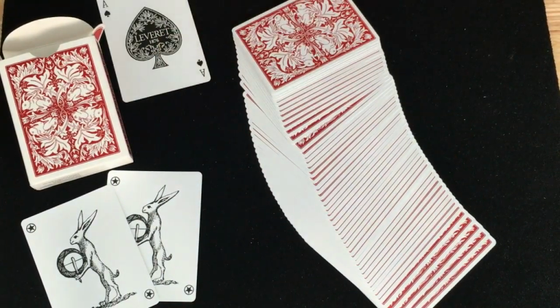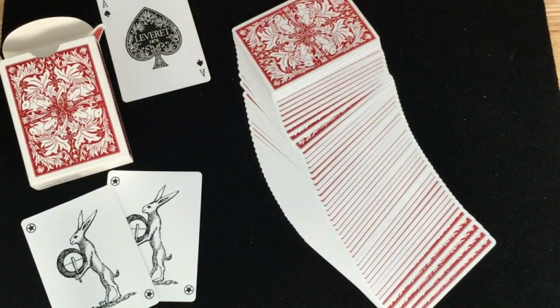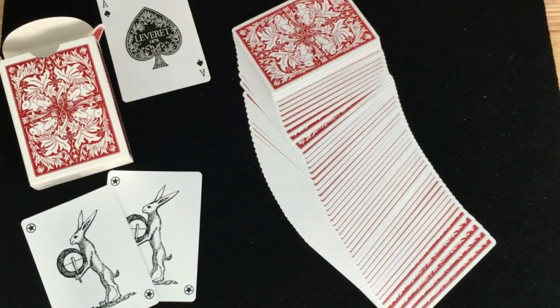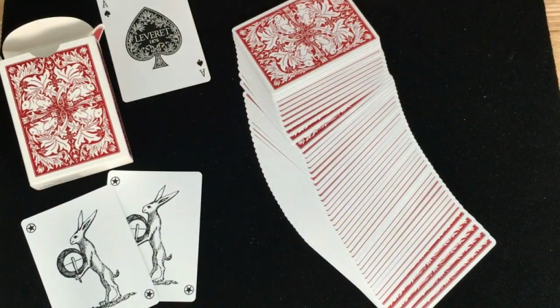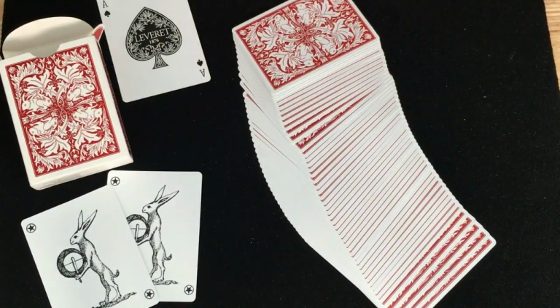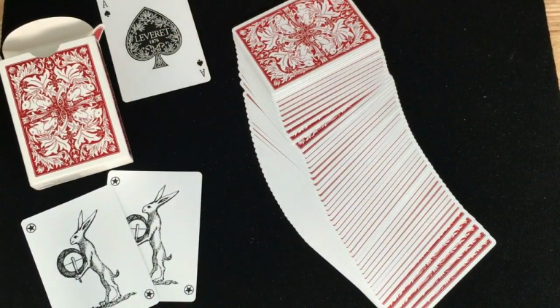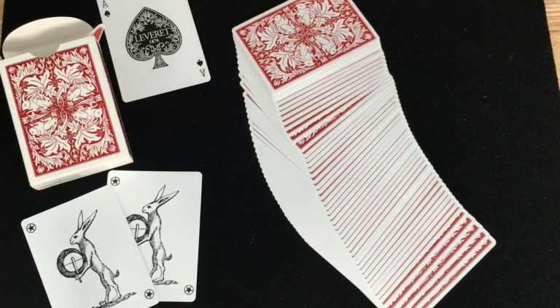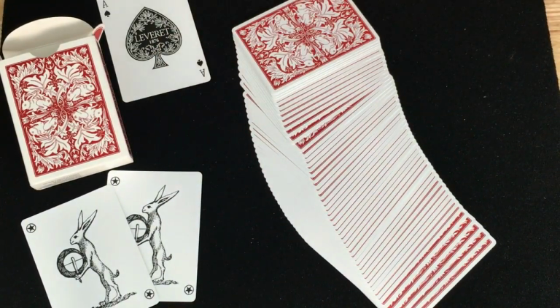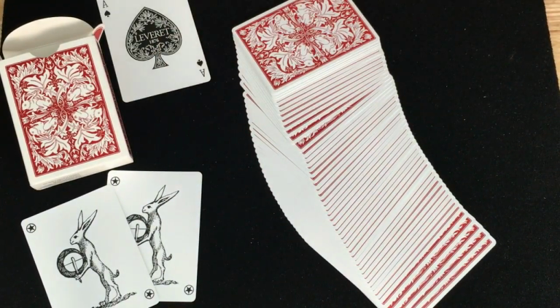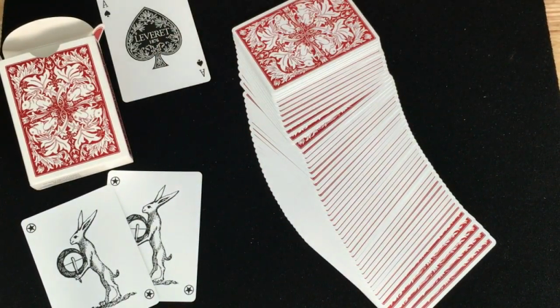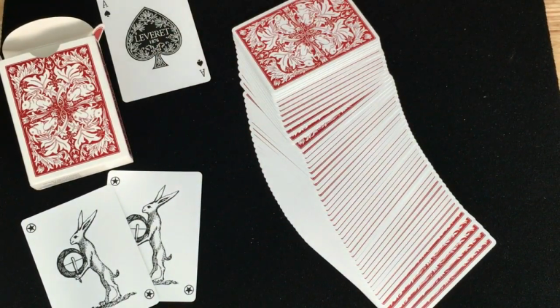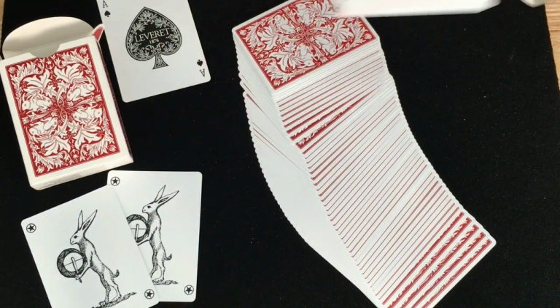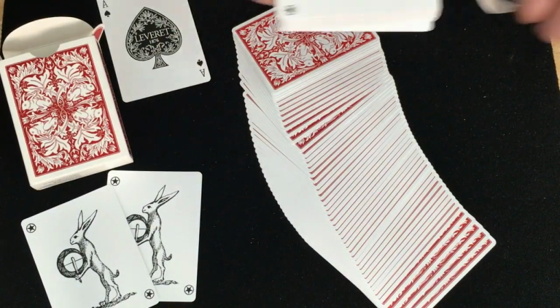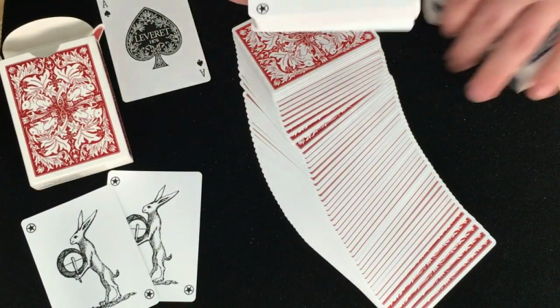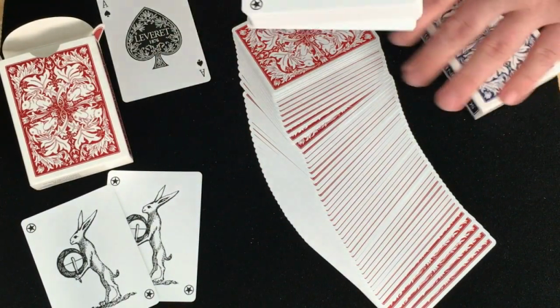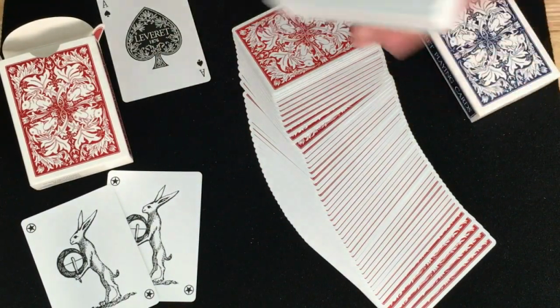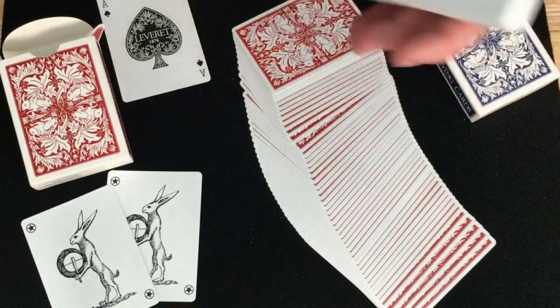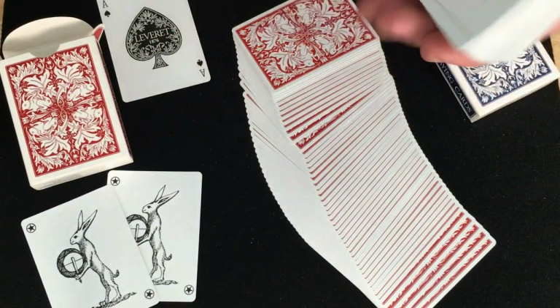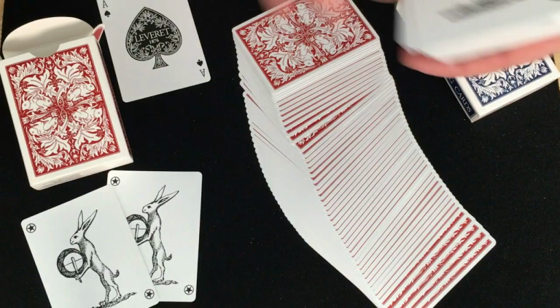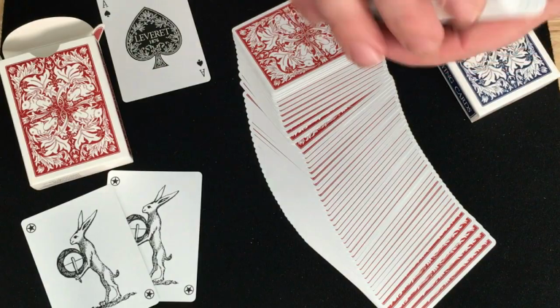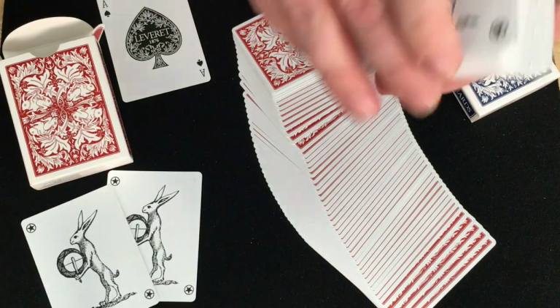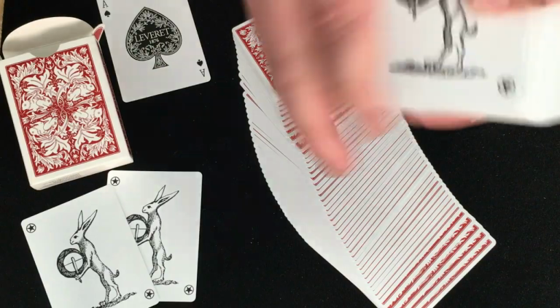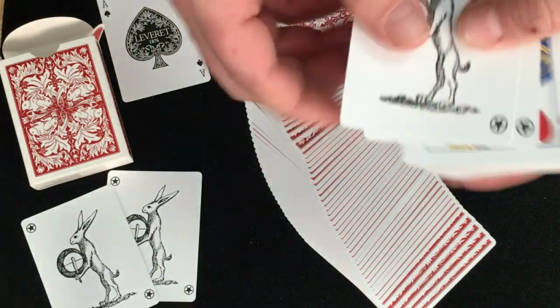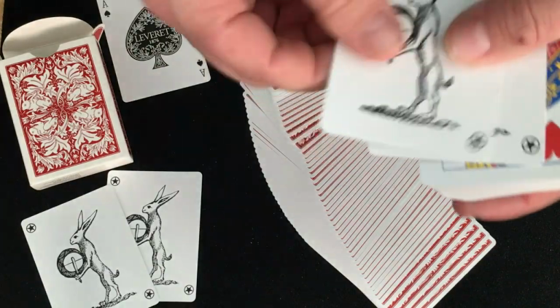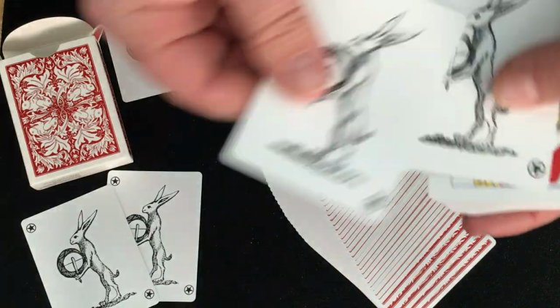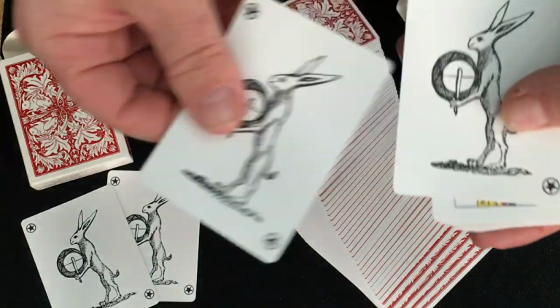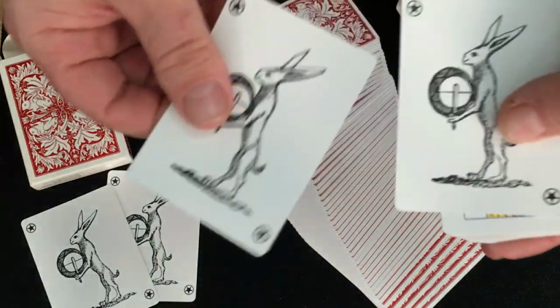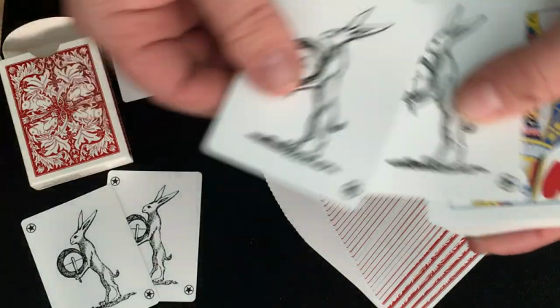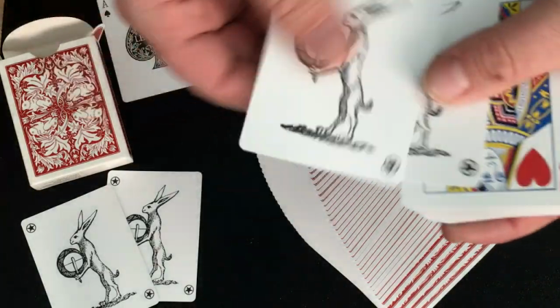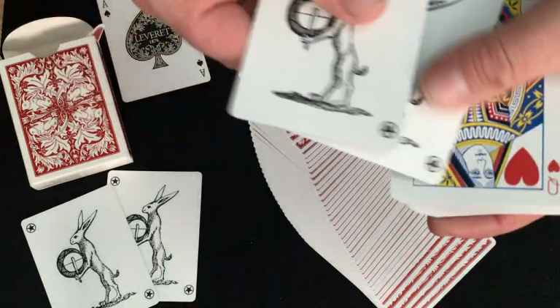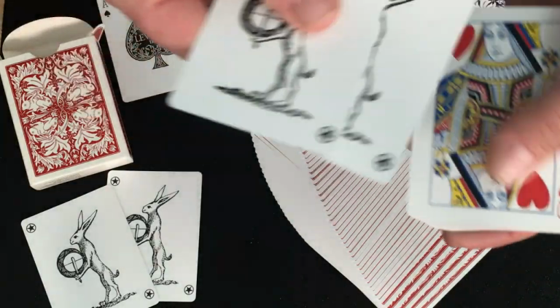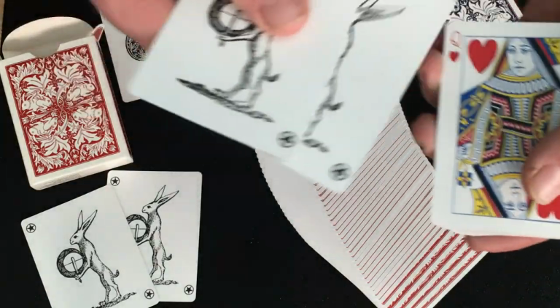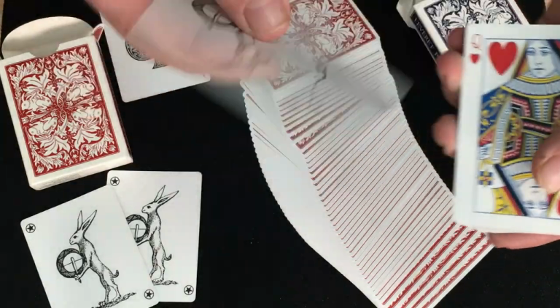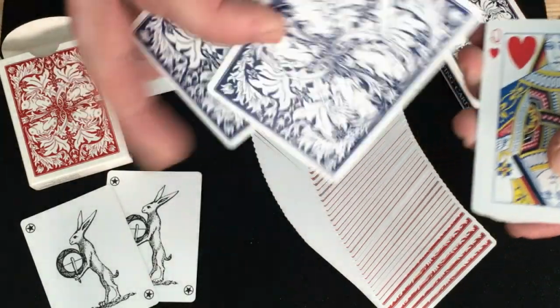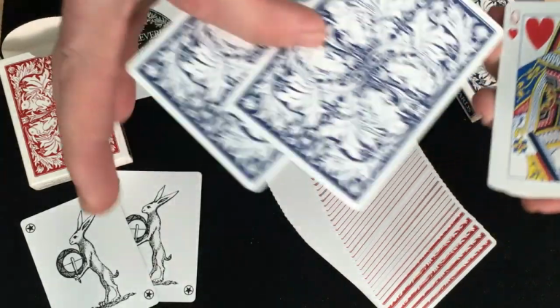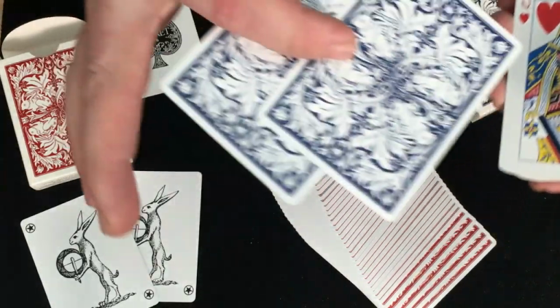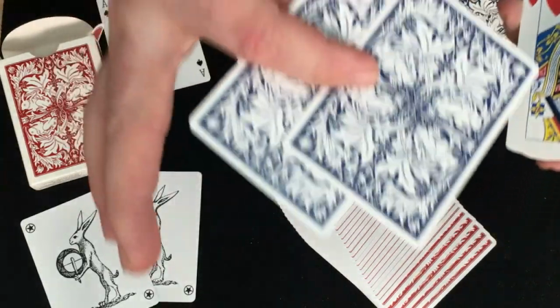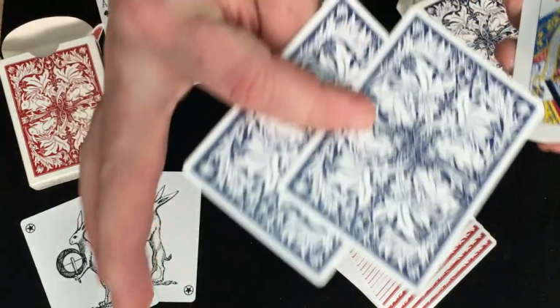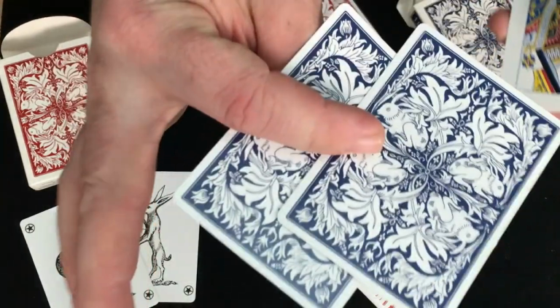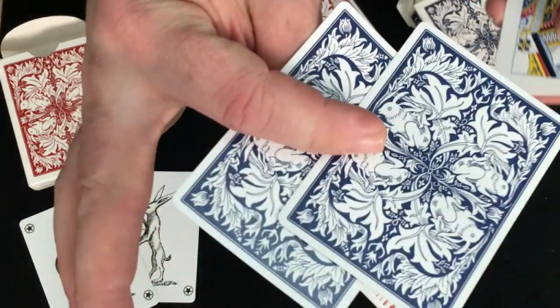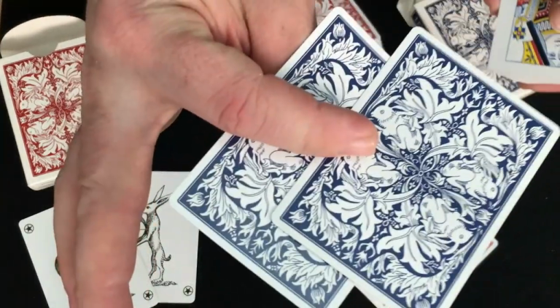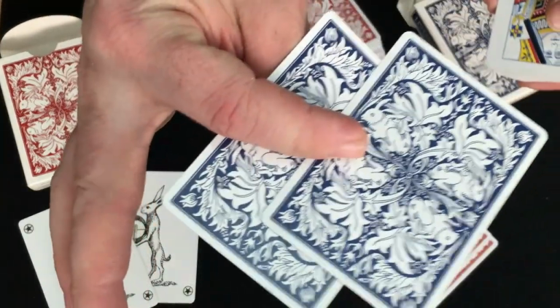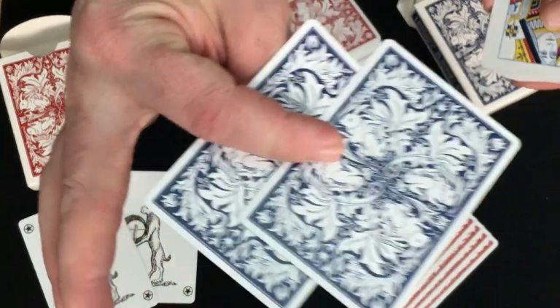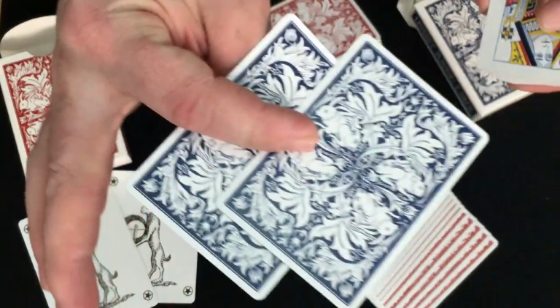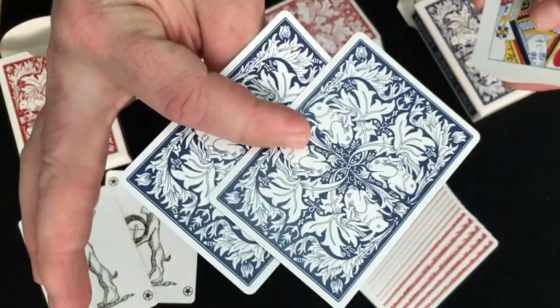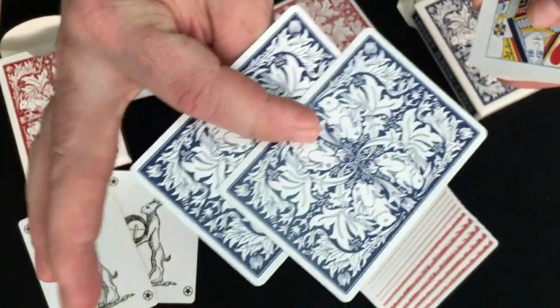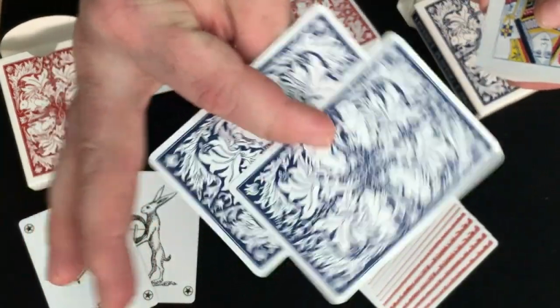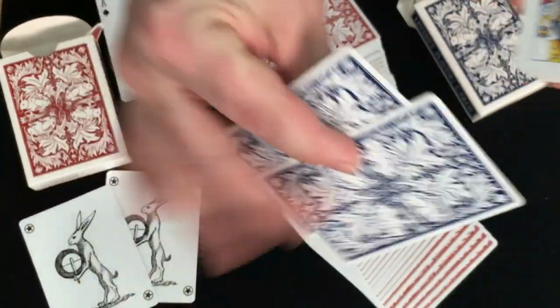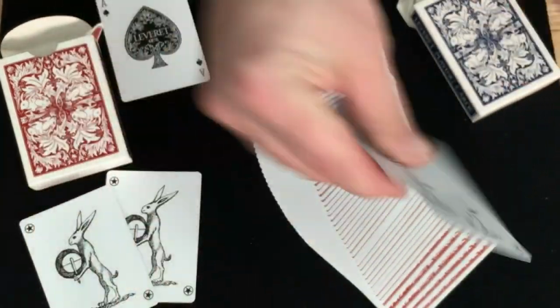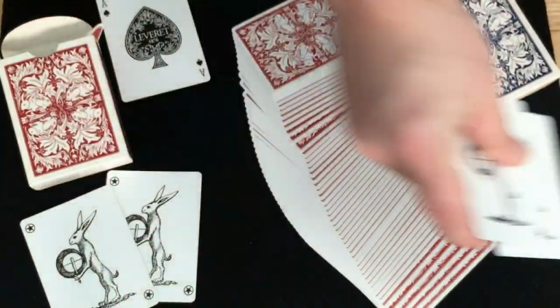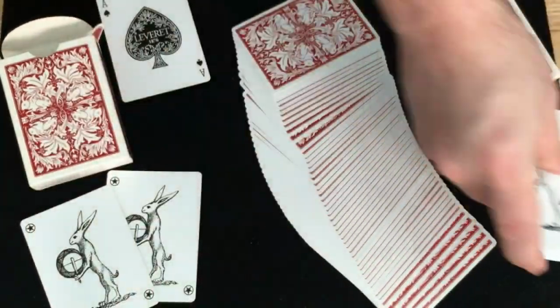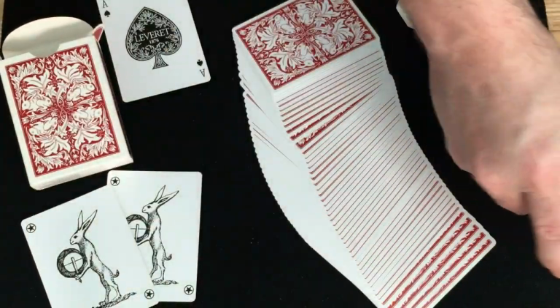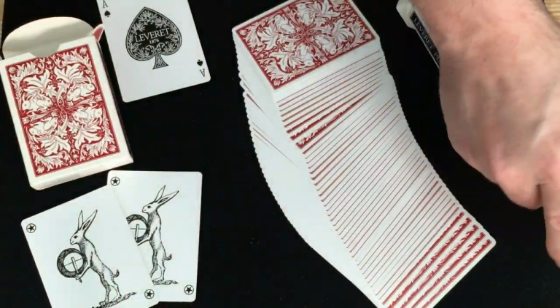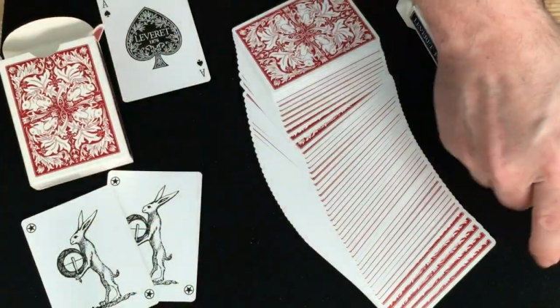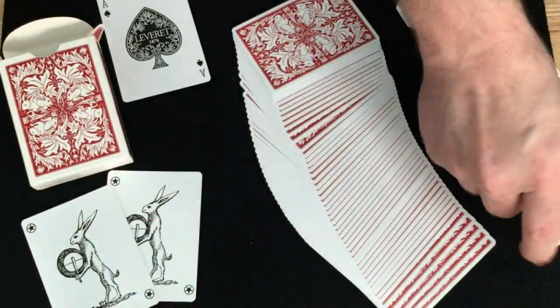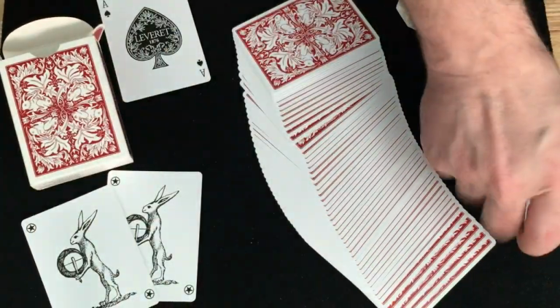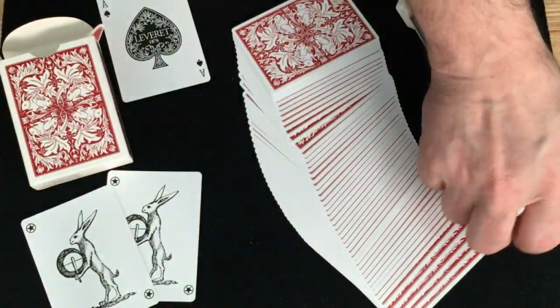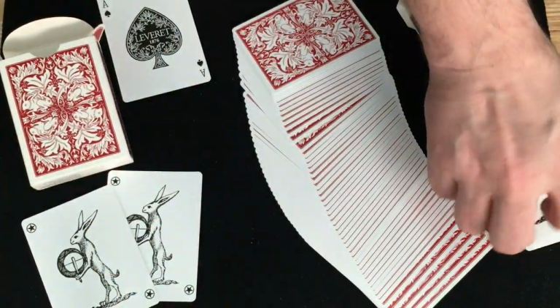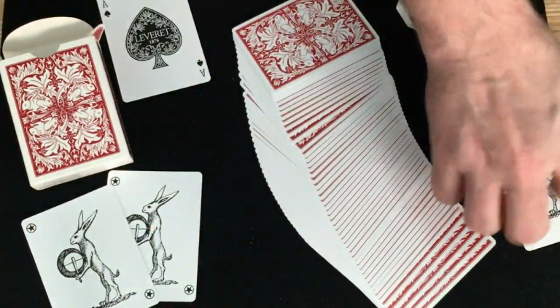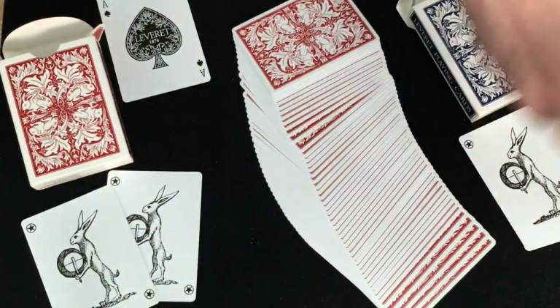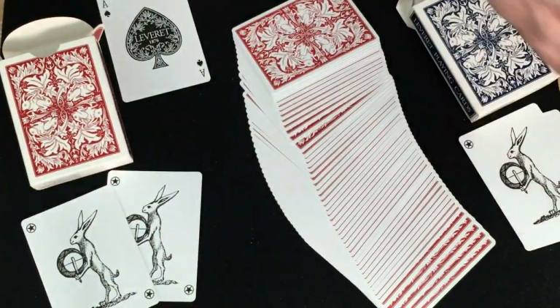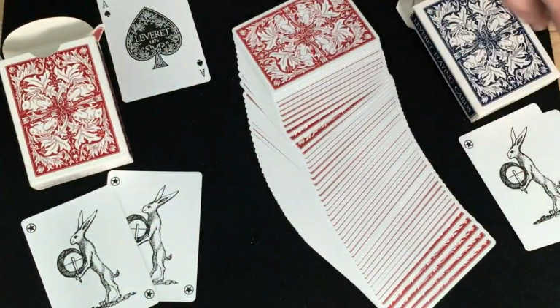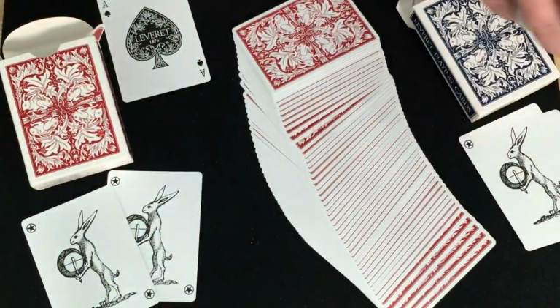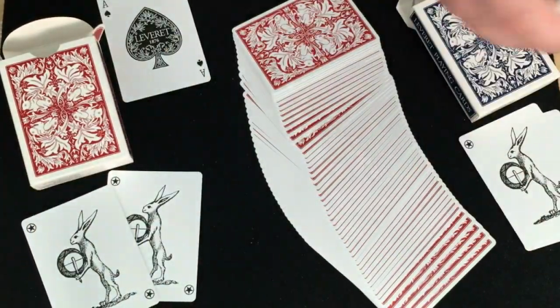Now look at the other one — exactly the same, except in blue. Gorgeous back designs.